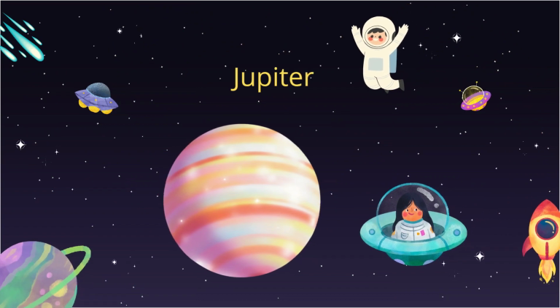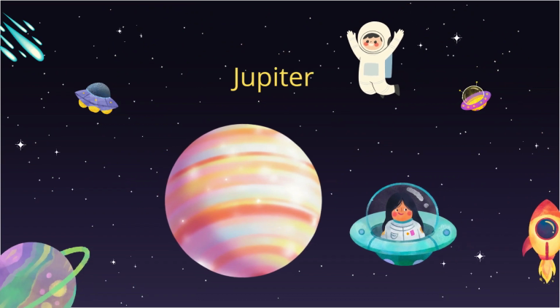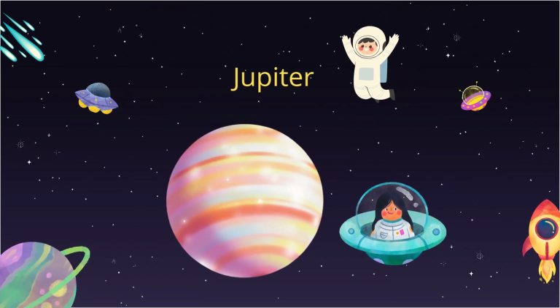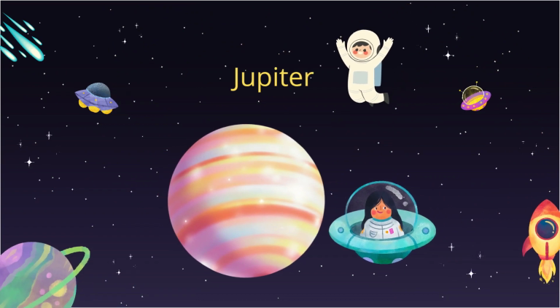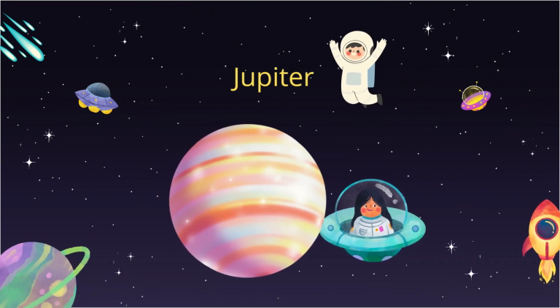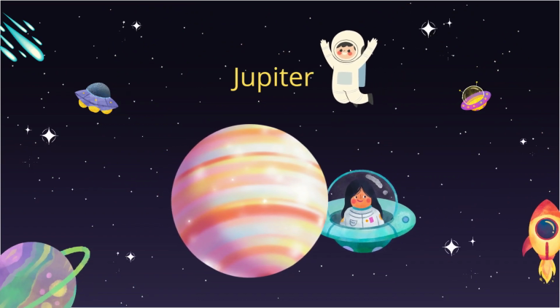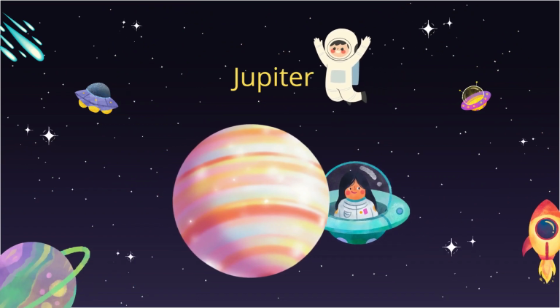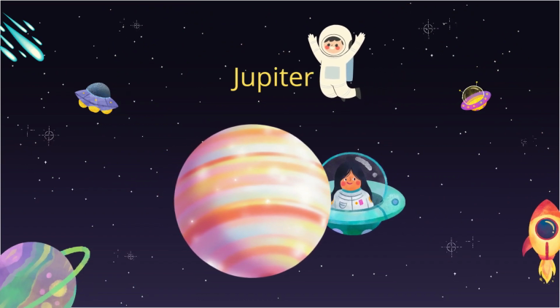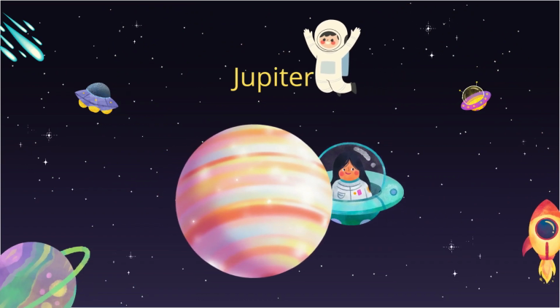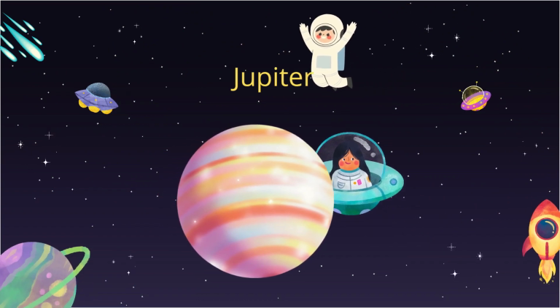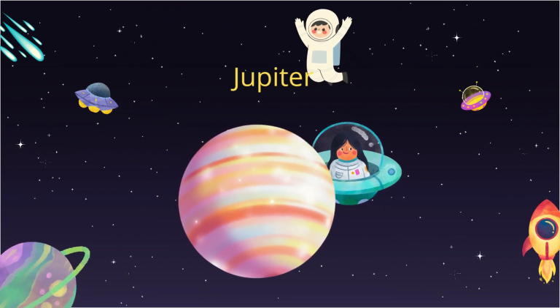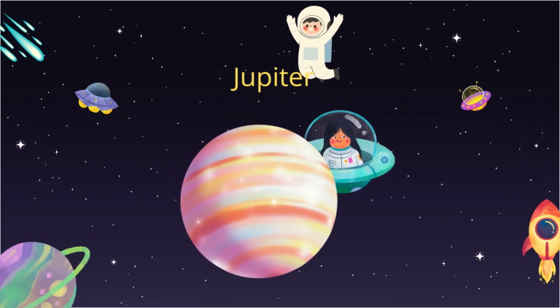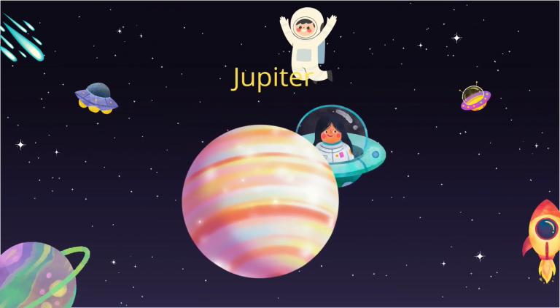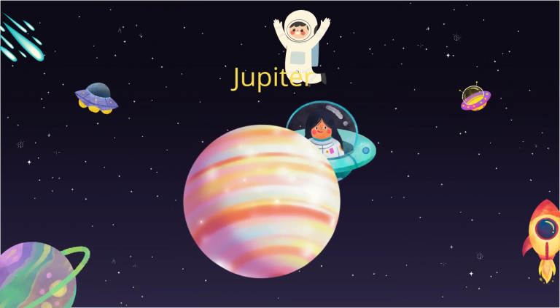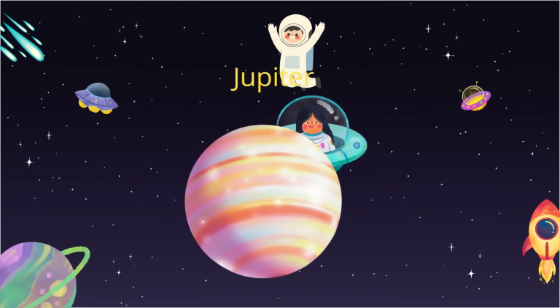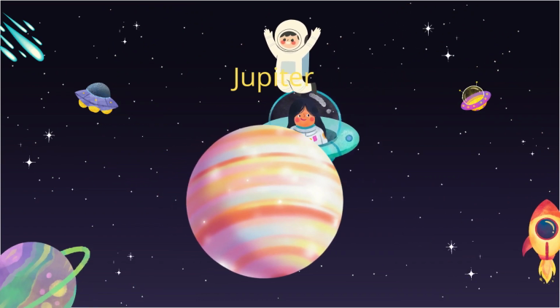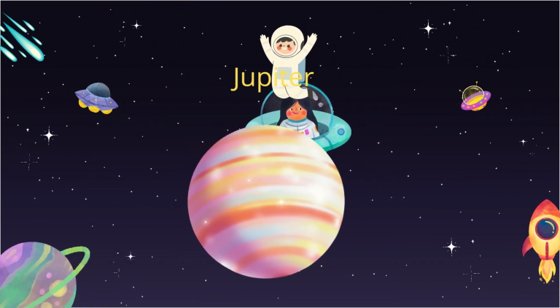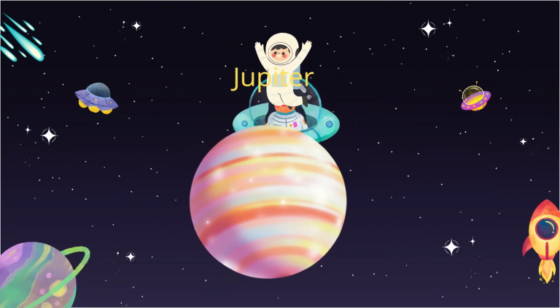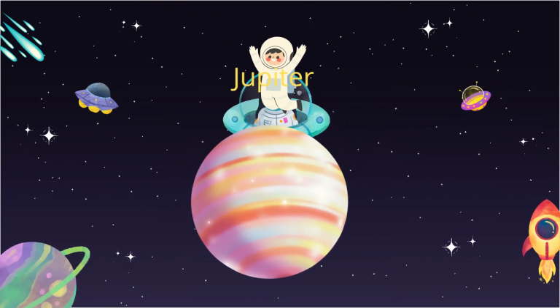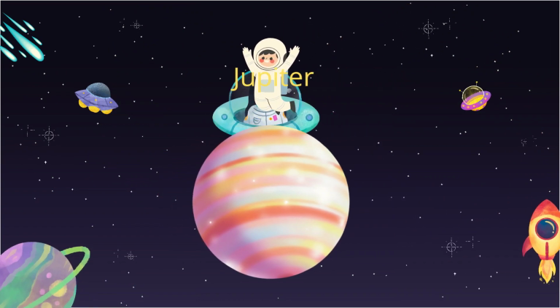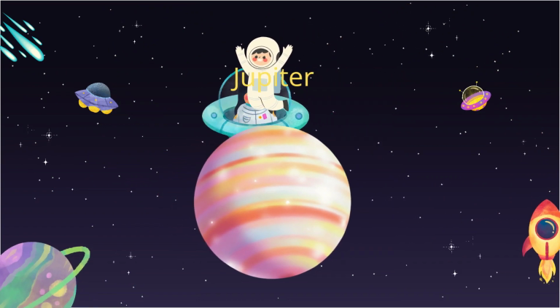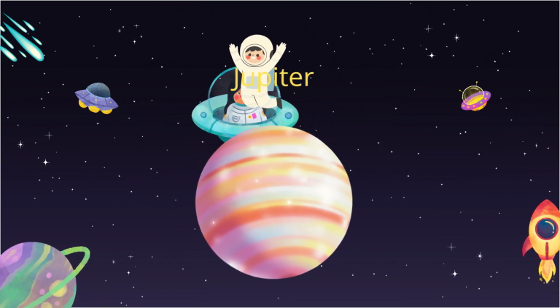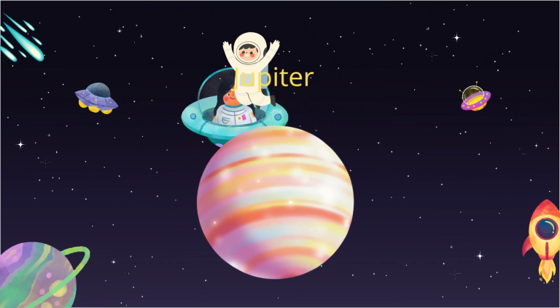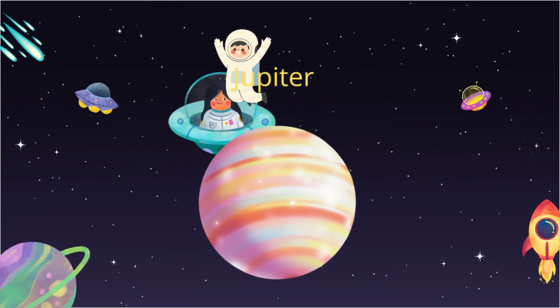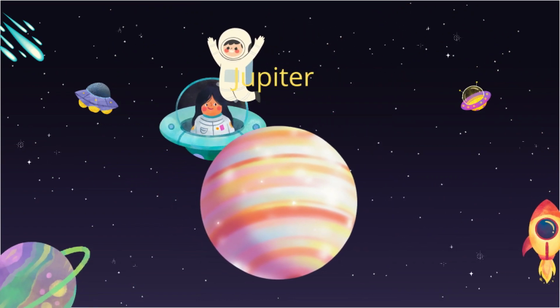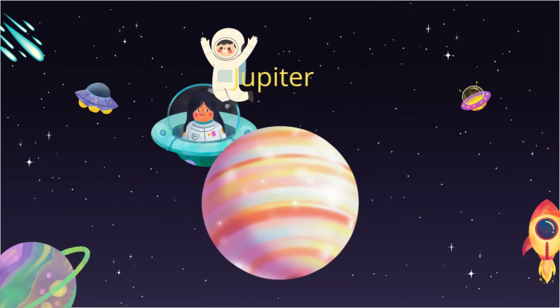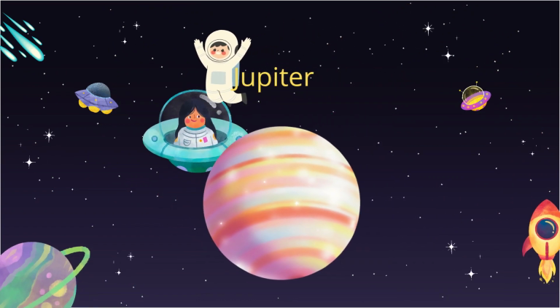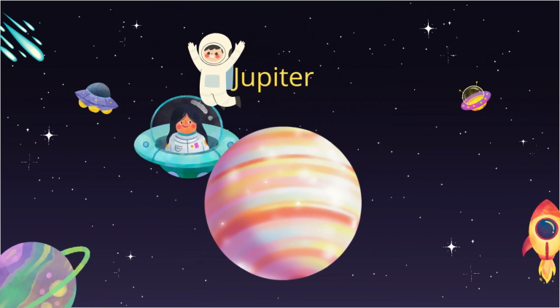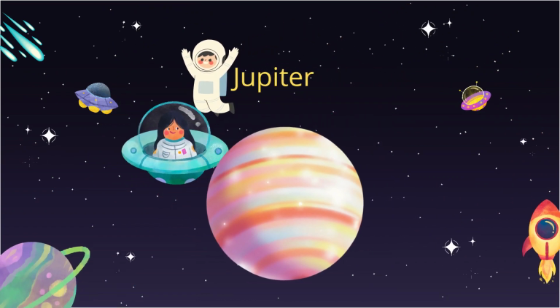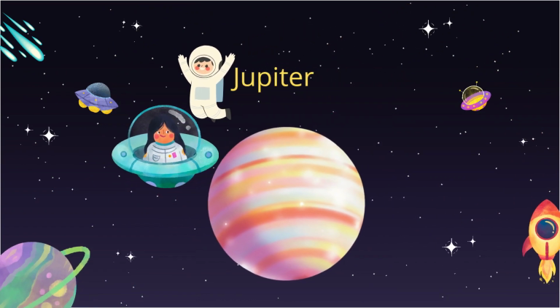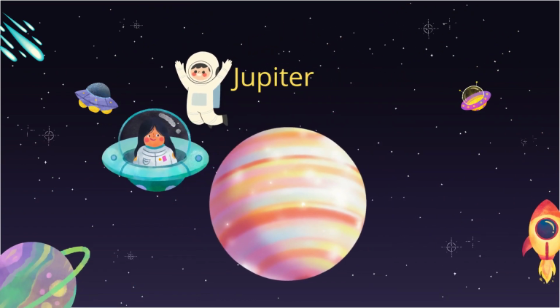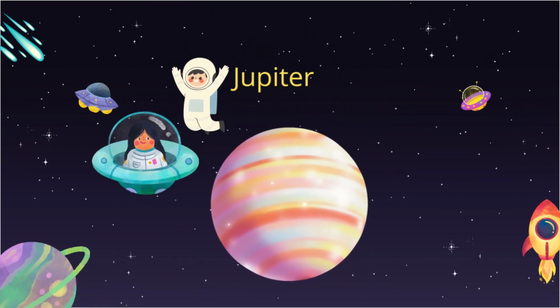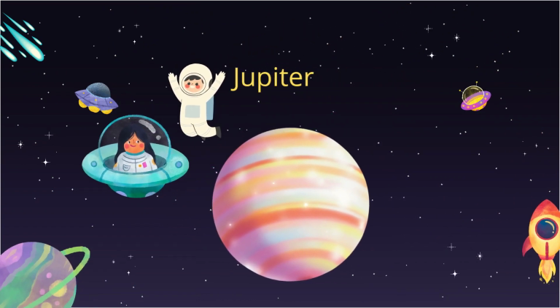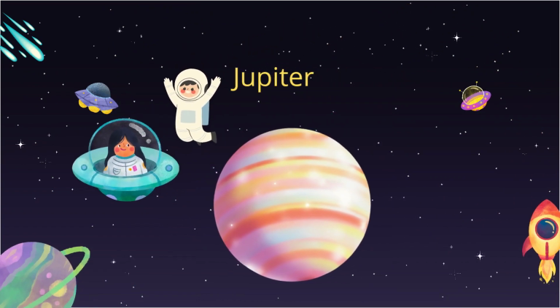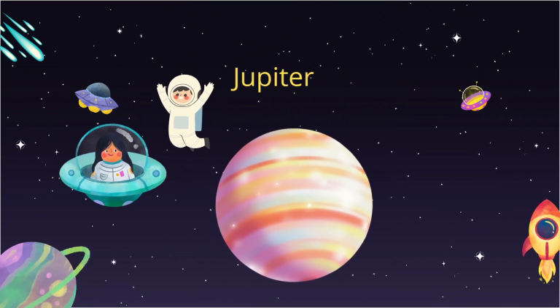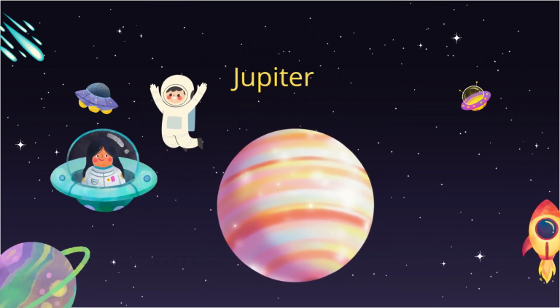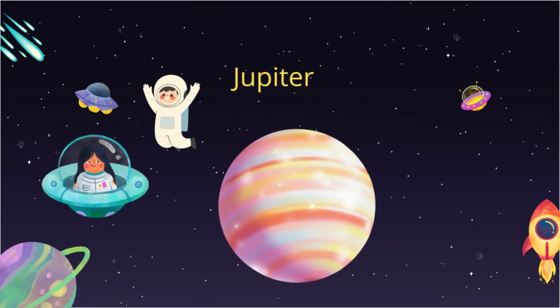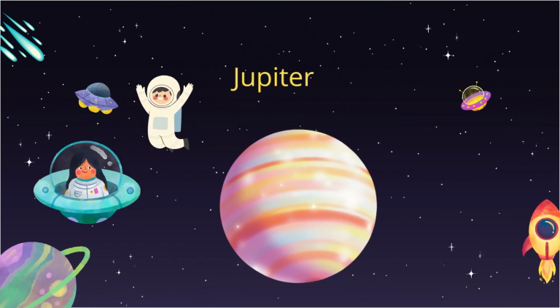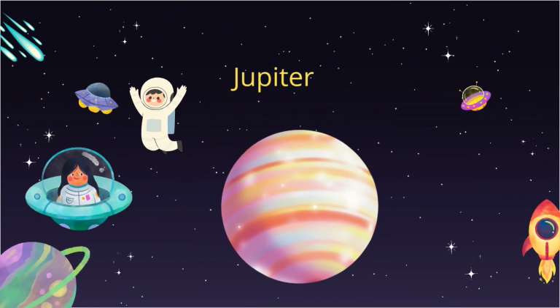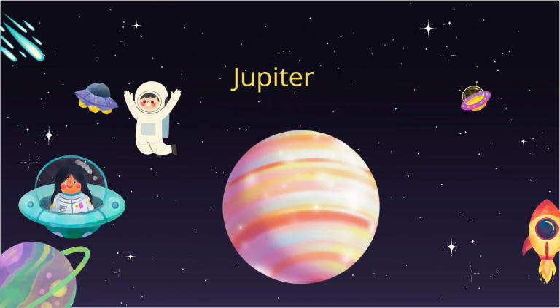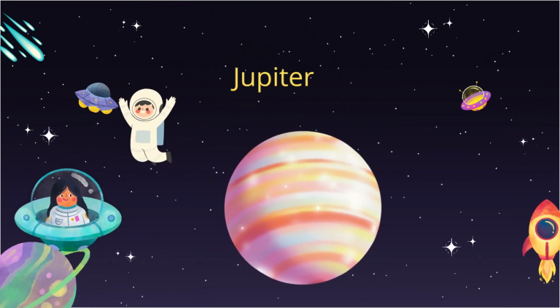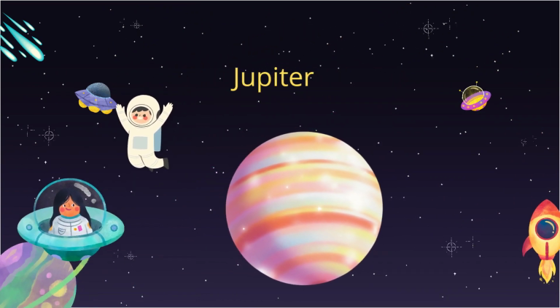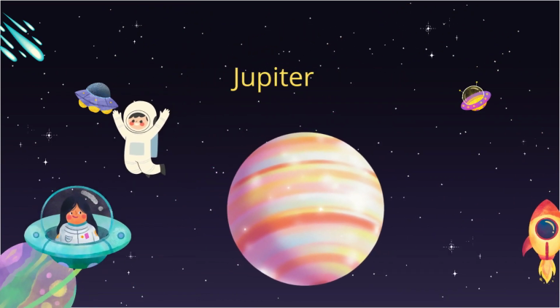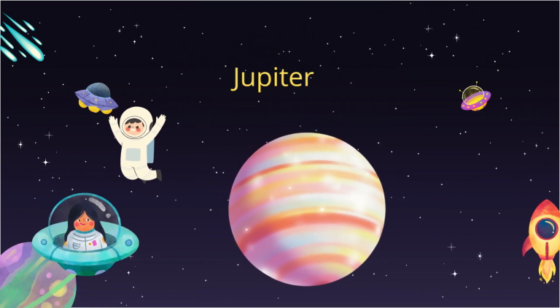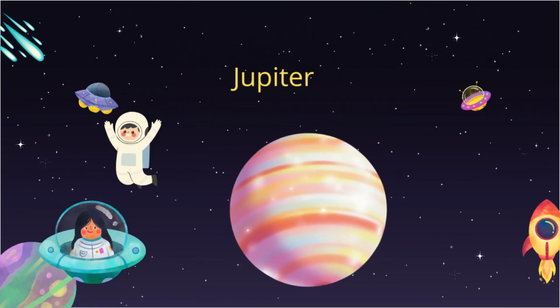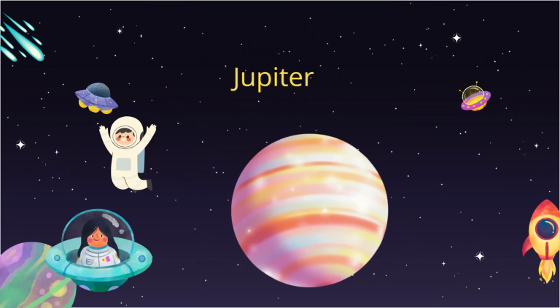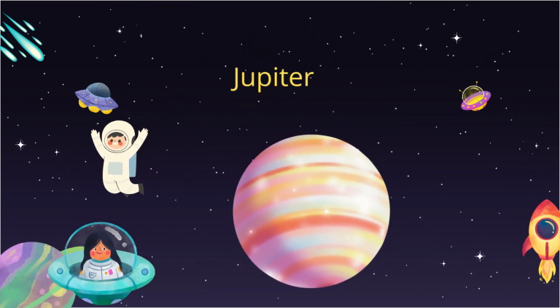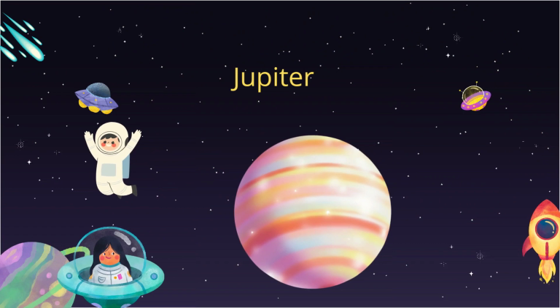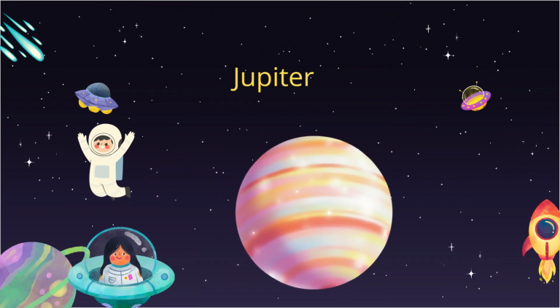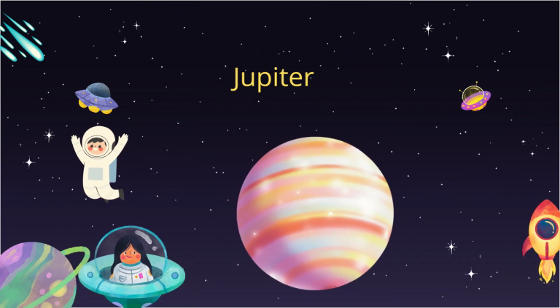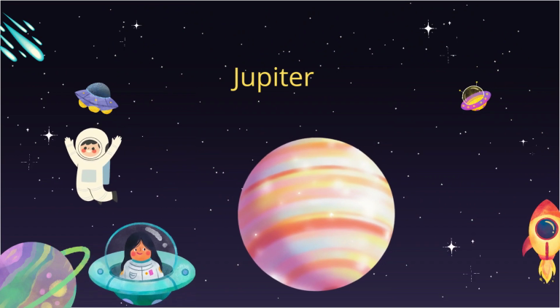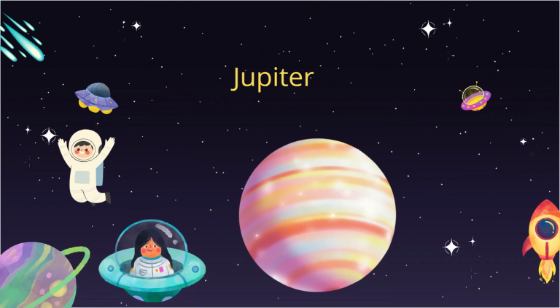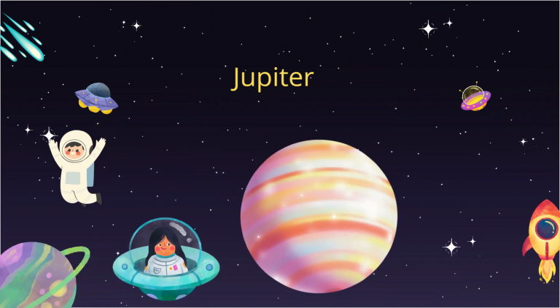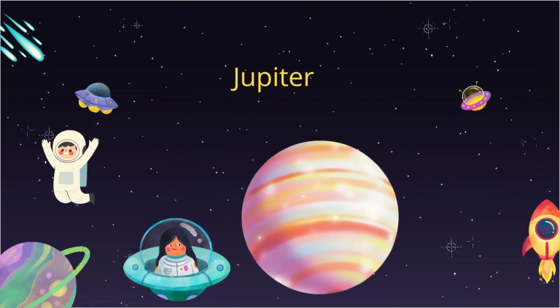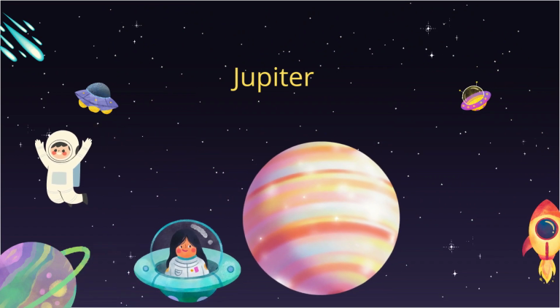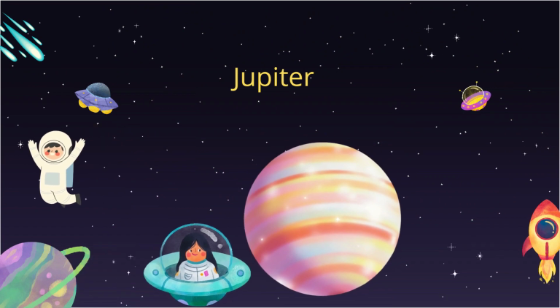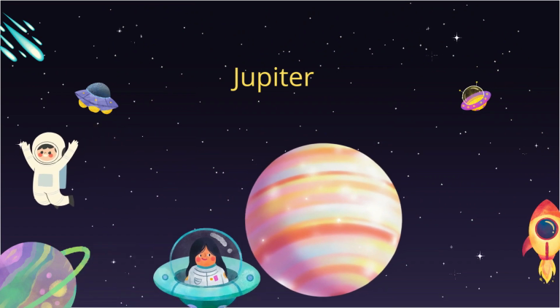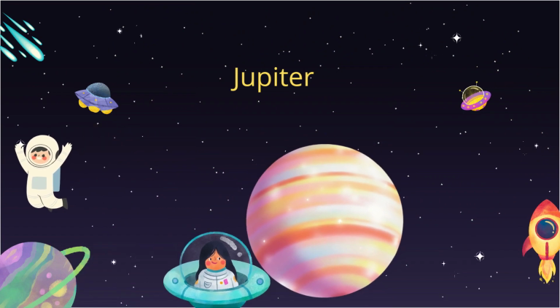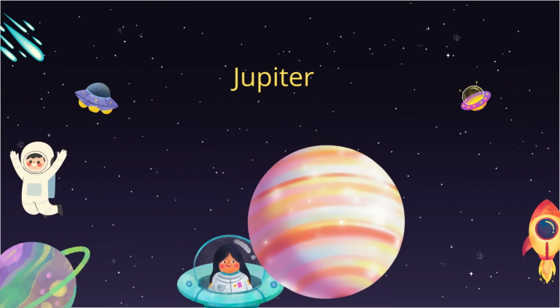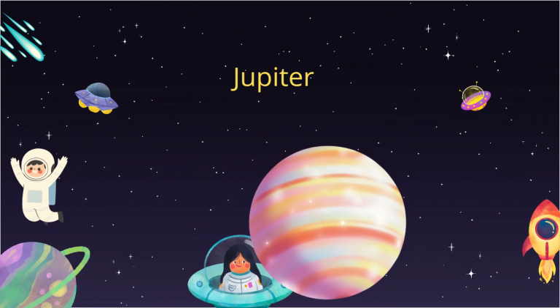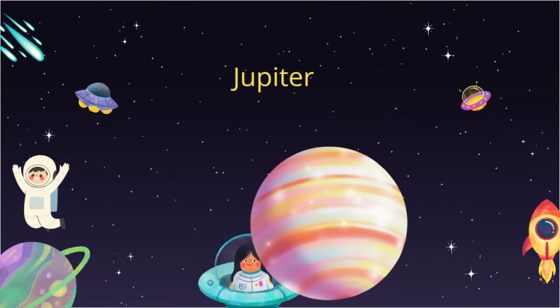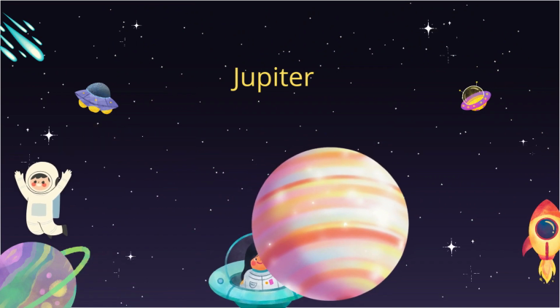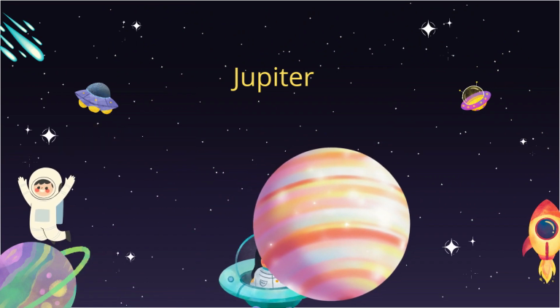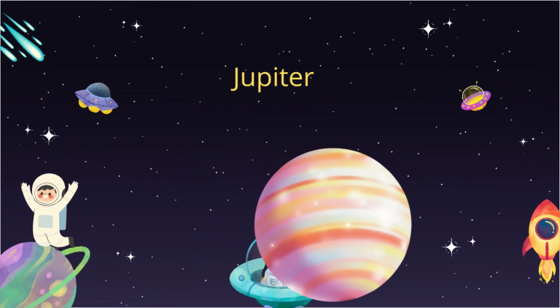Here comes Jupiter, the biggest planet of all. It's so huge it could fit more than a thousand Earths inside.